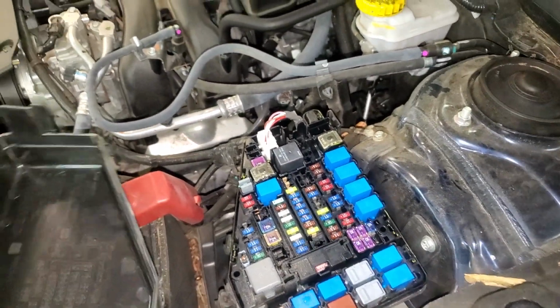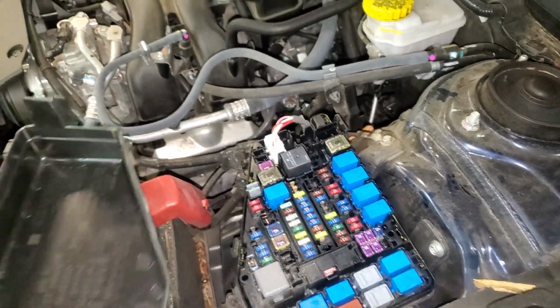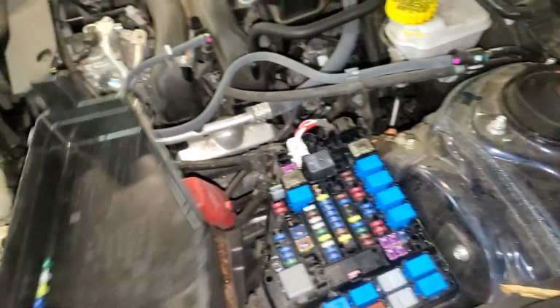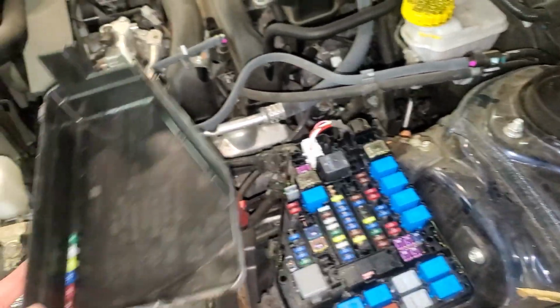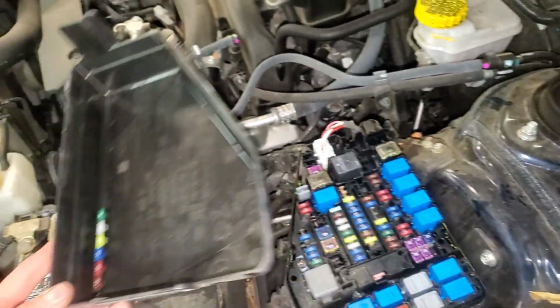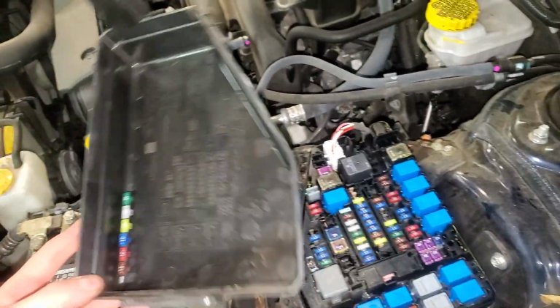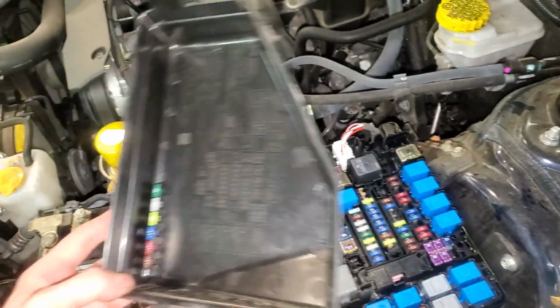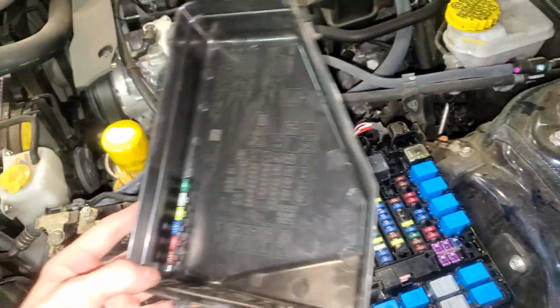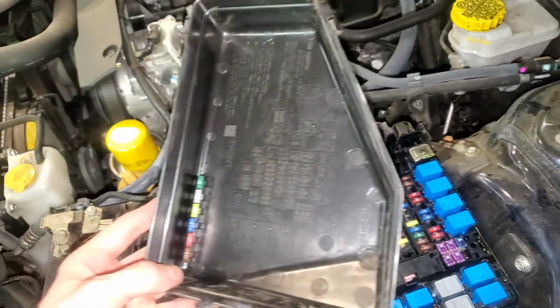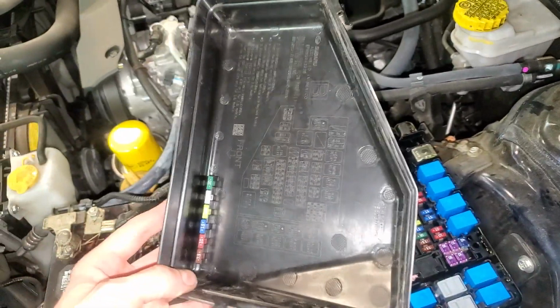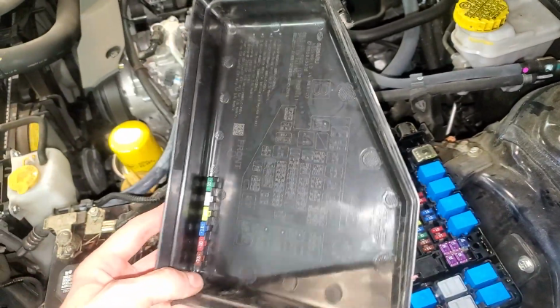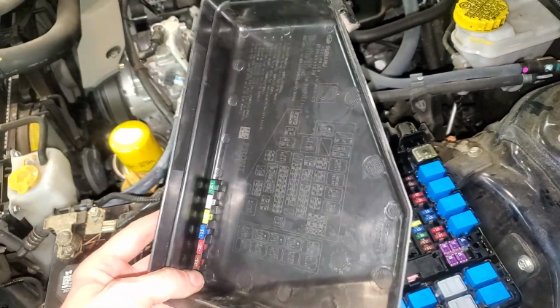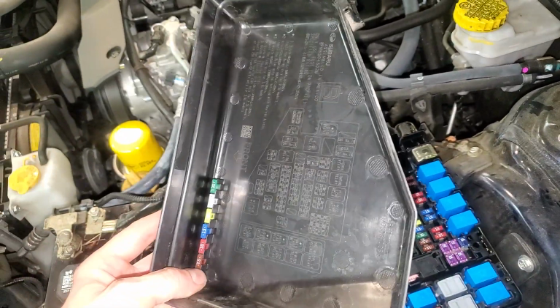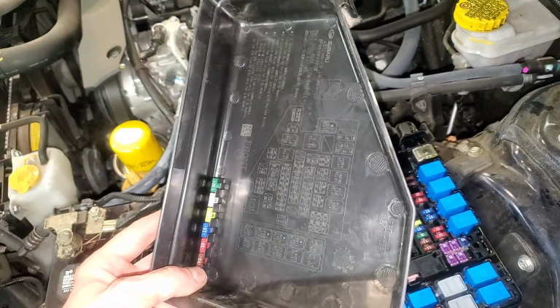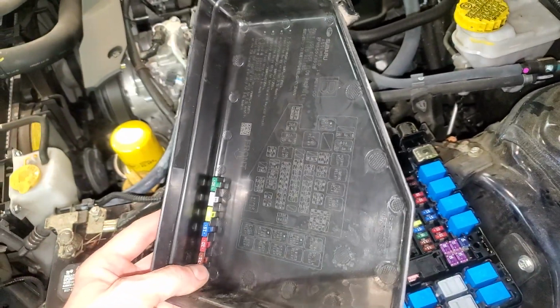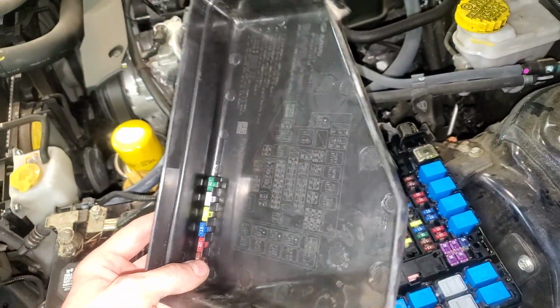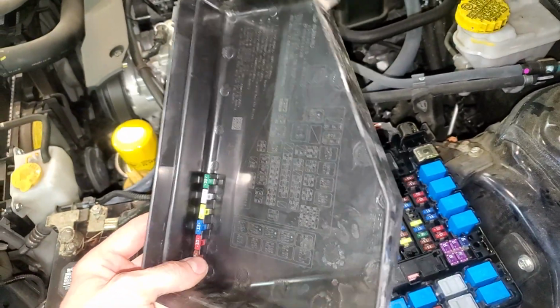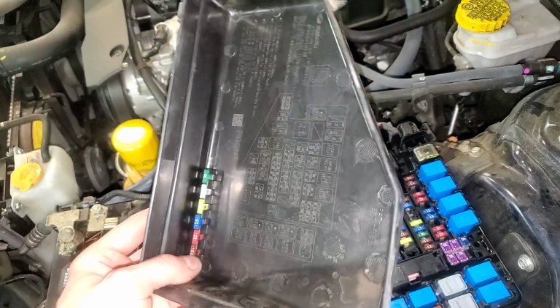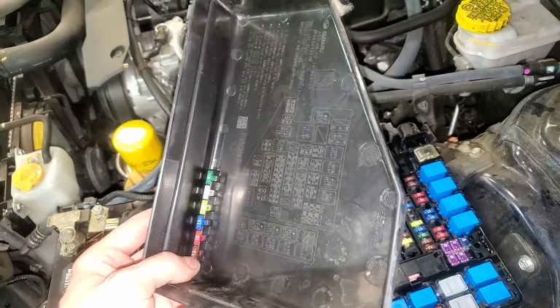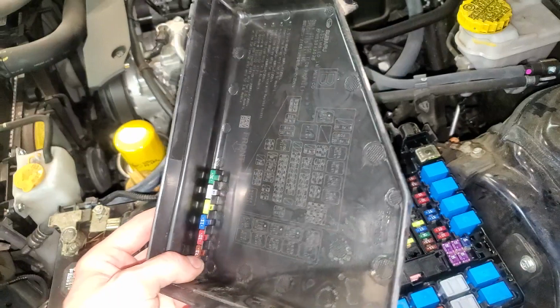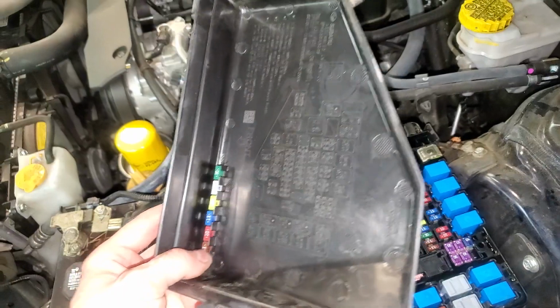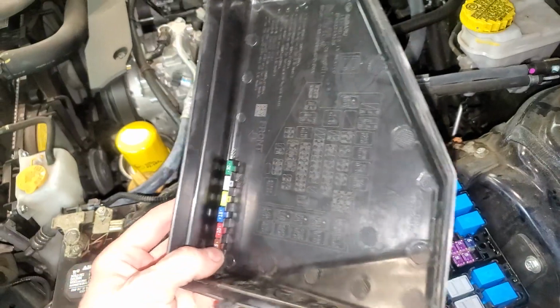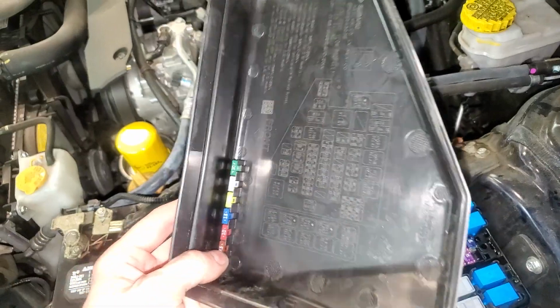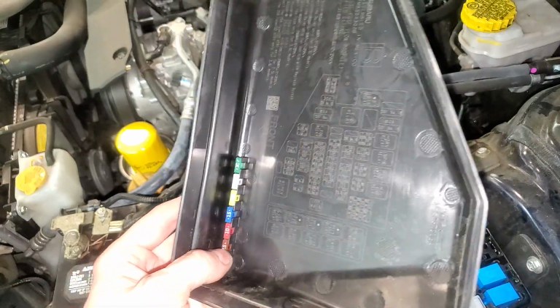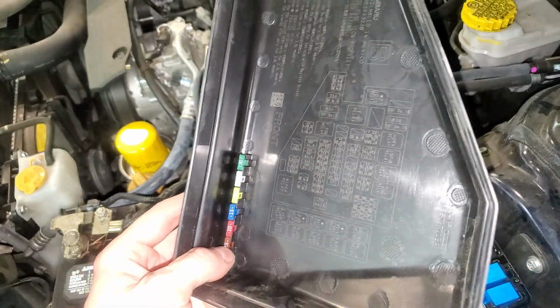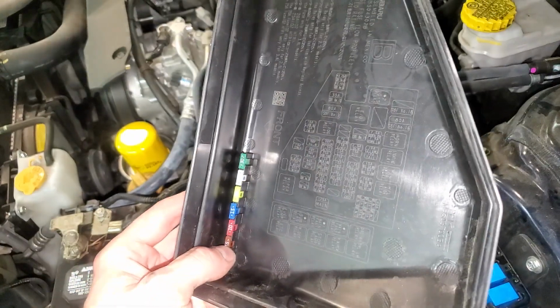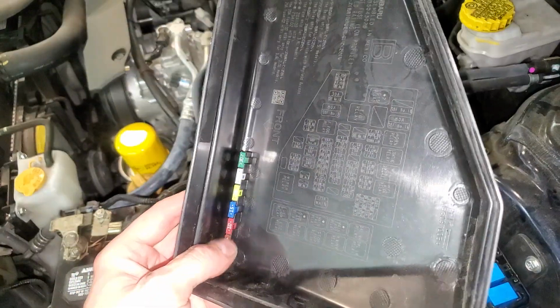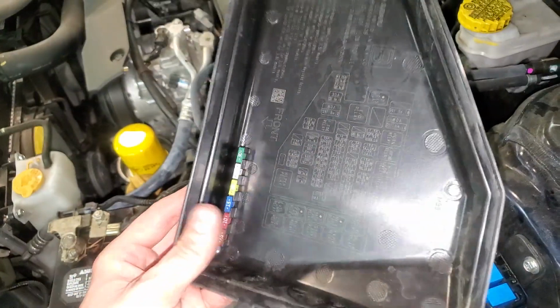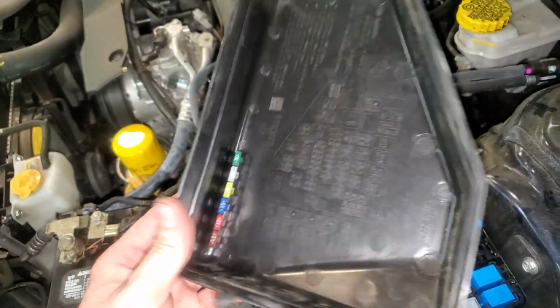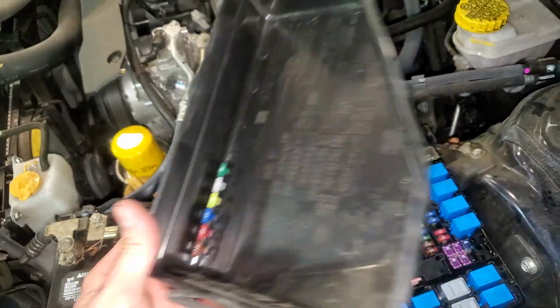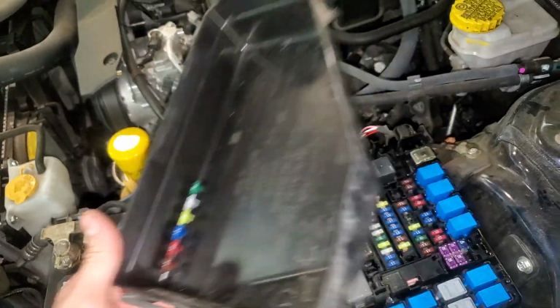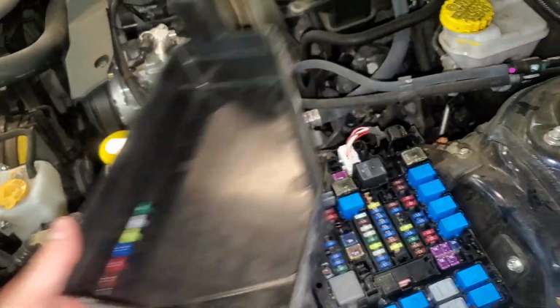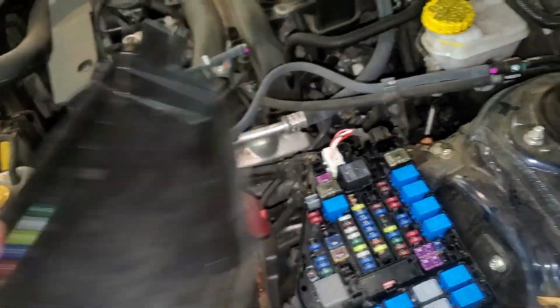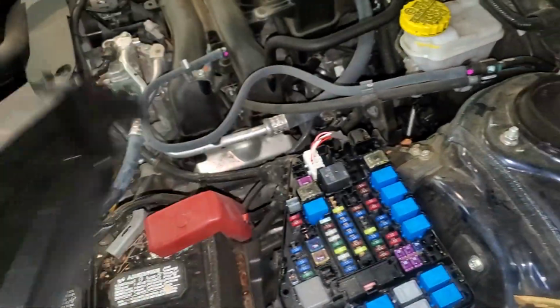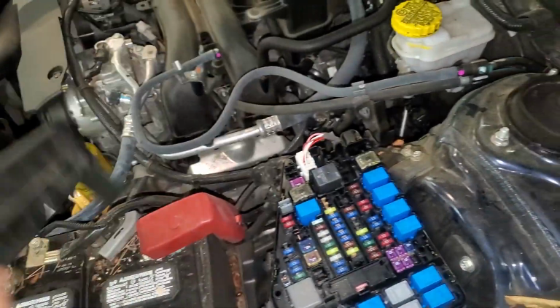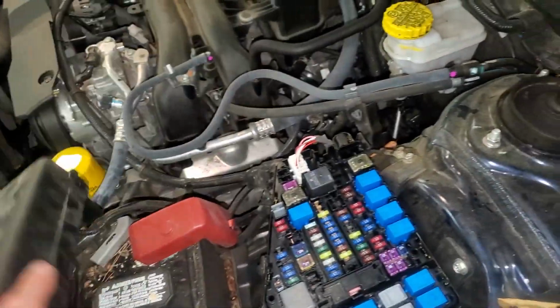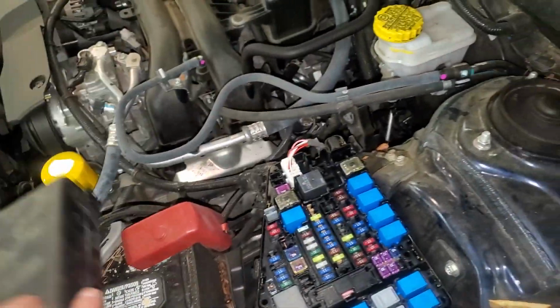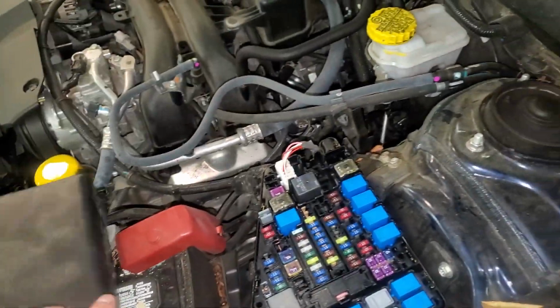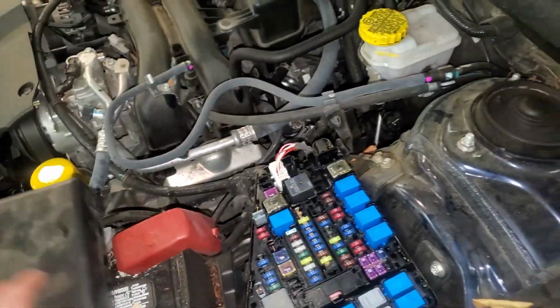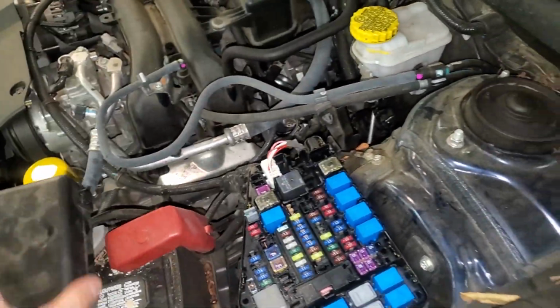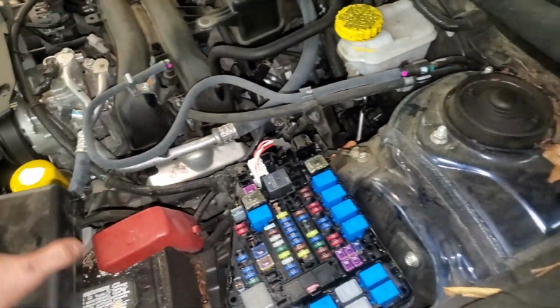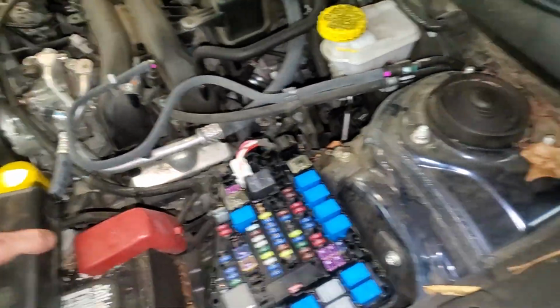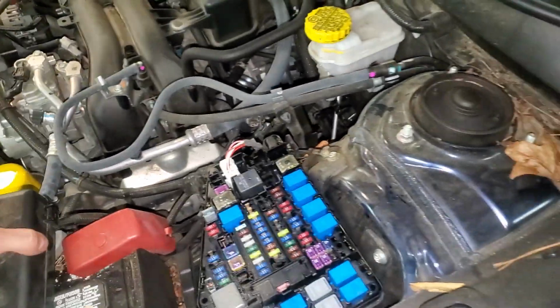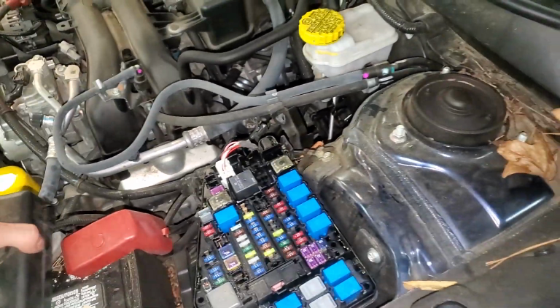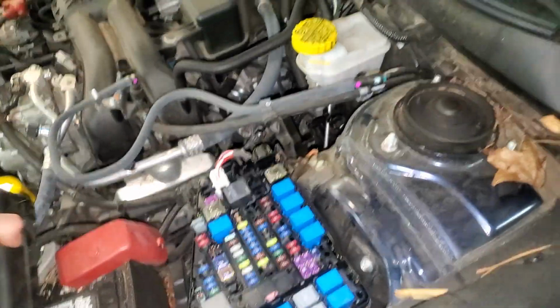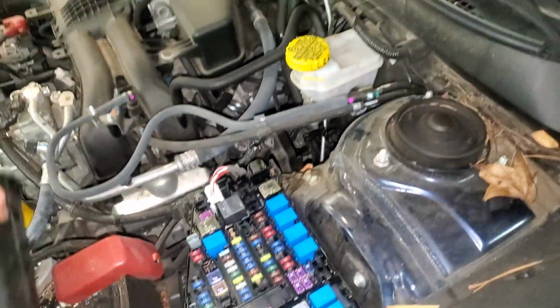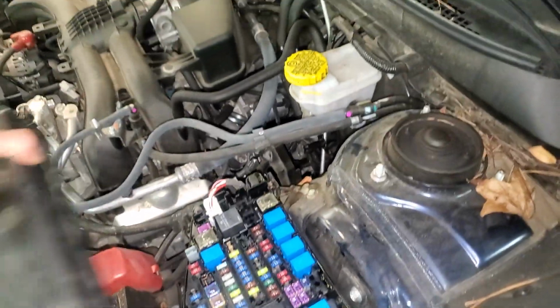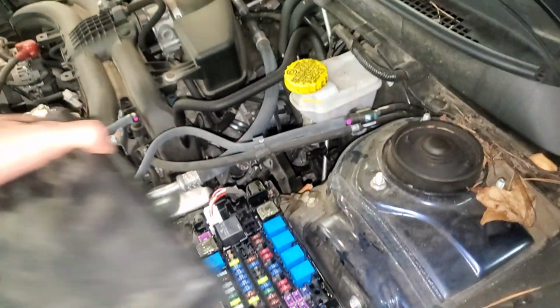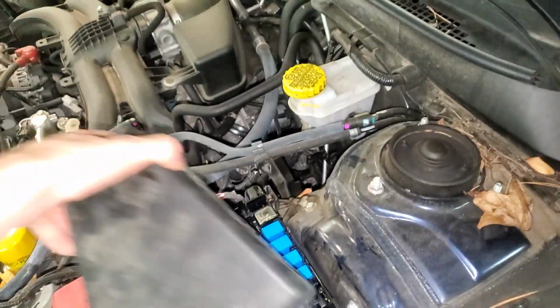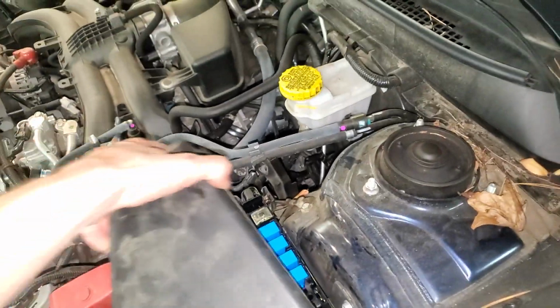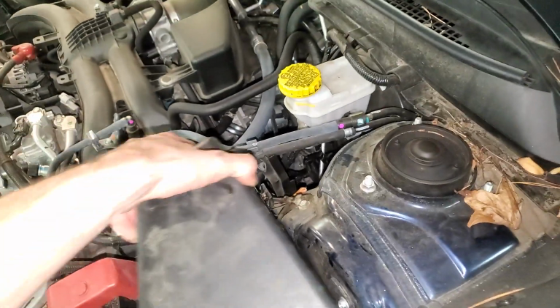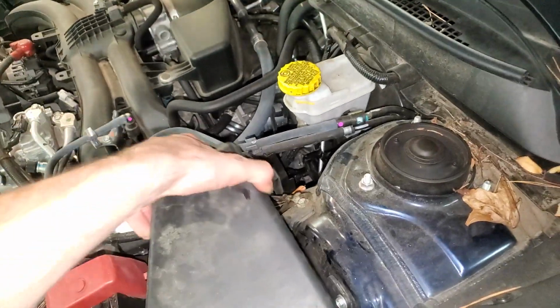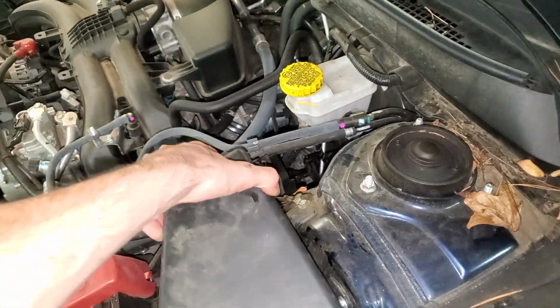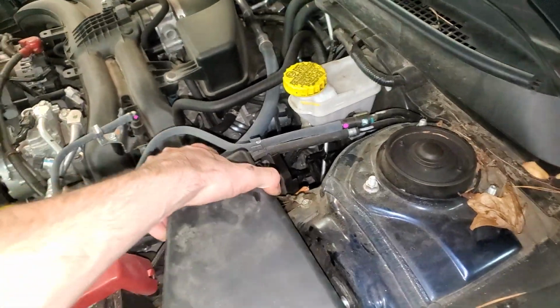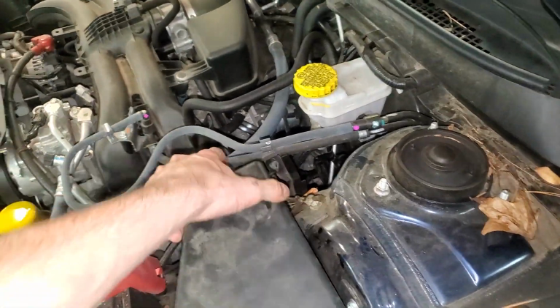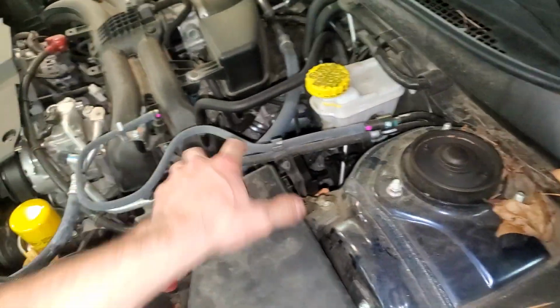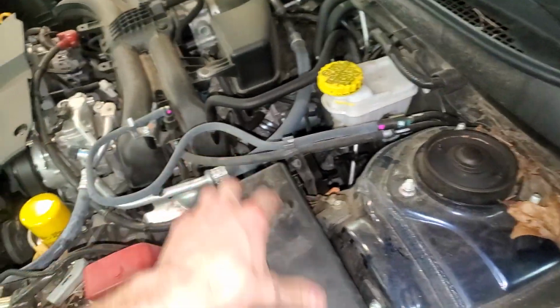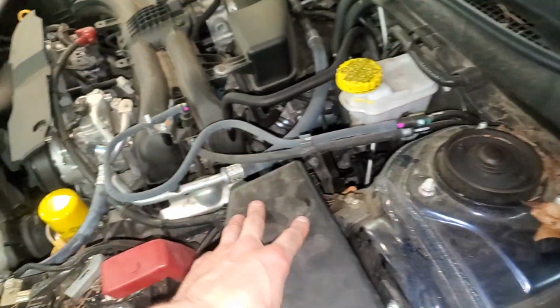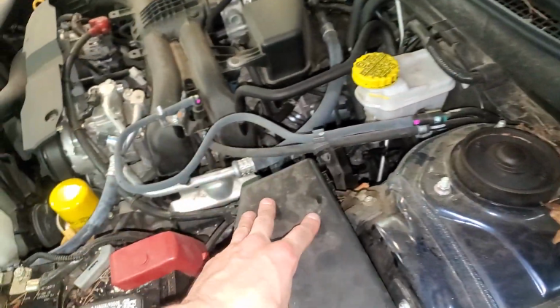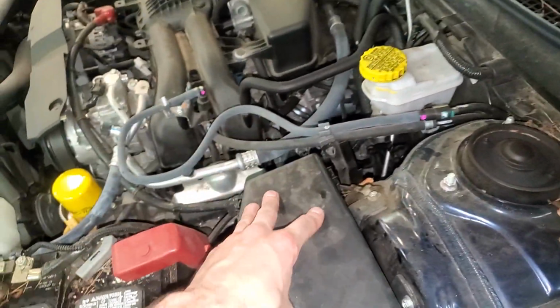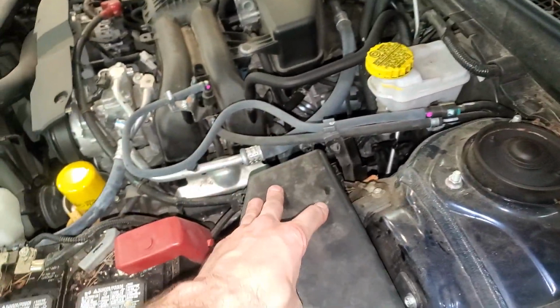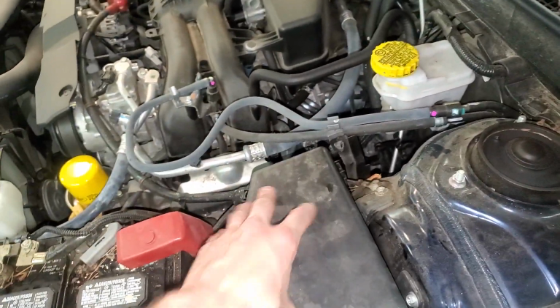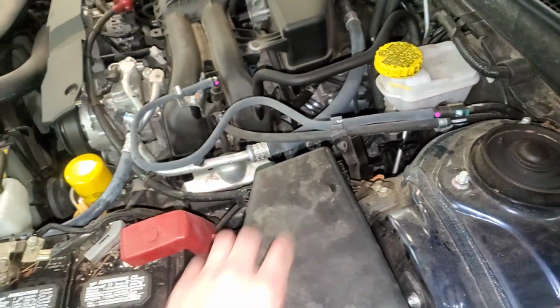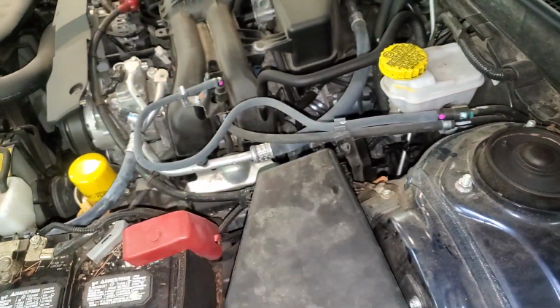If you need a spare fuse, you can find one on the back of the fuse cover here. I hope this helps — let me know if you guys have any questions.